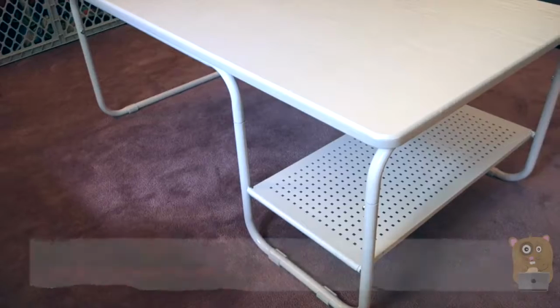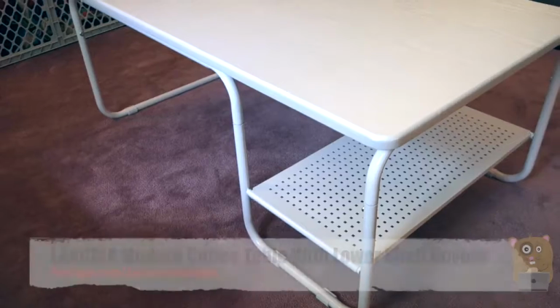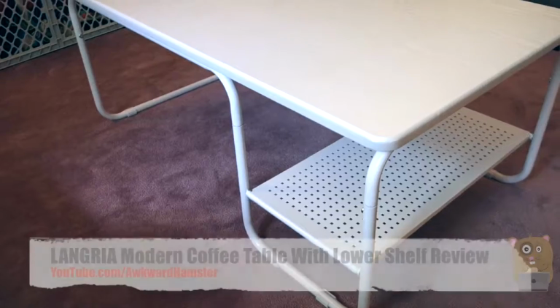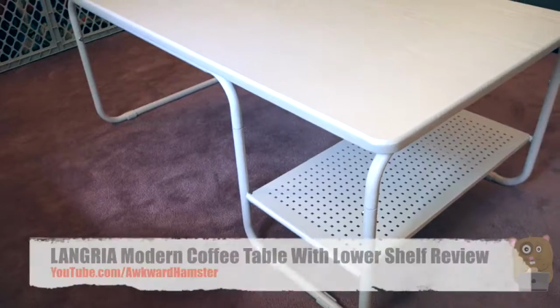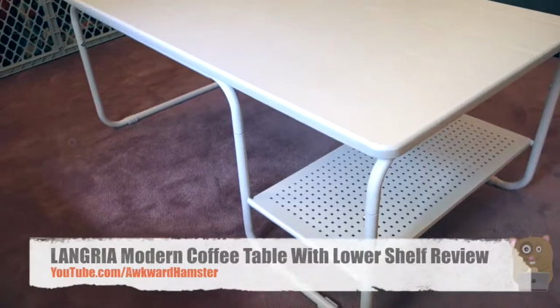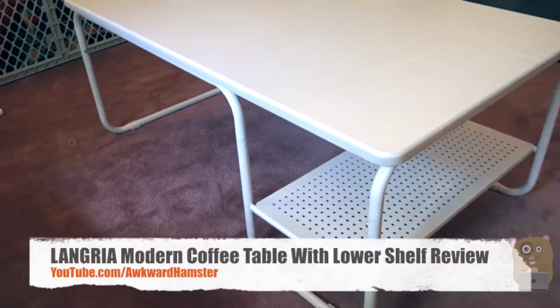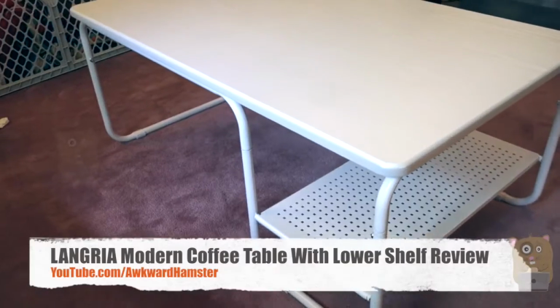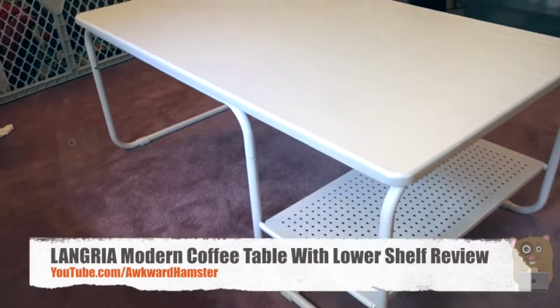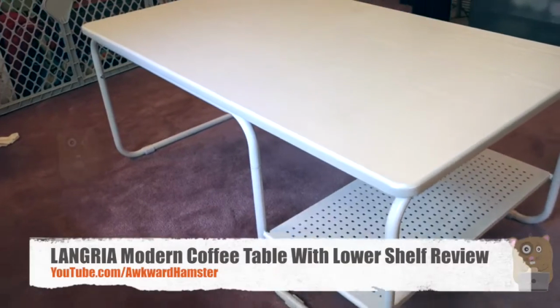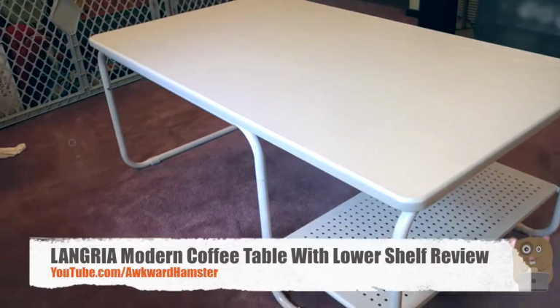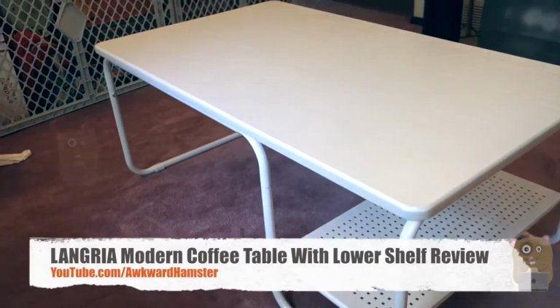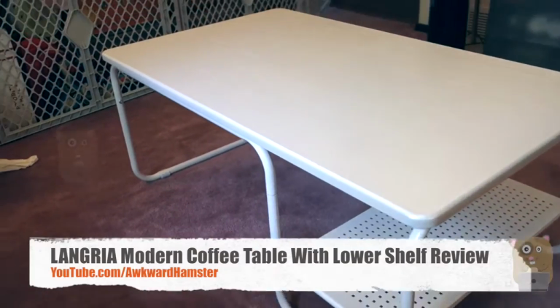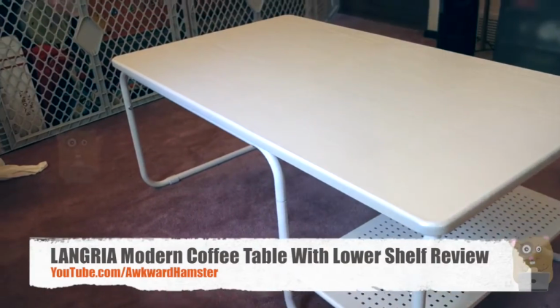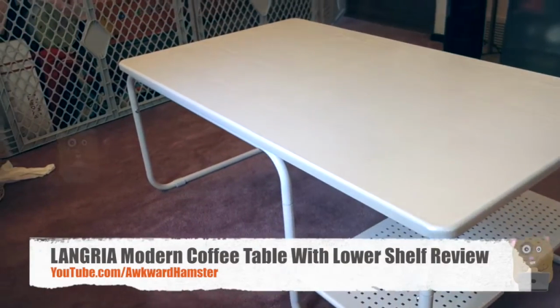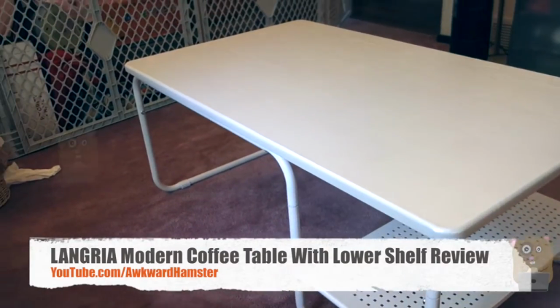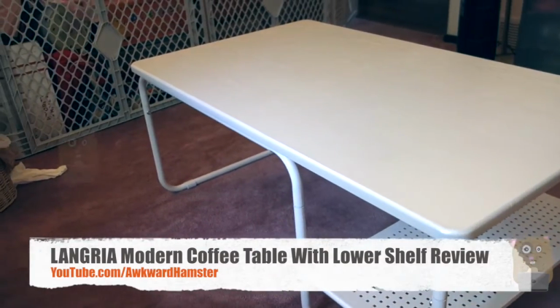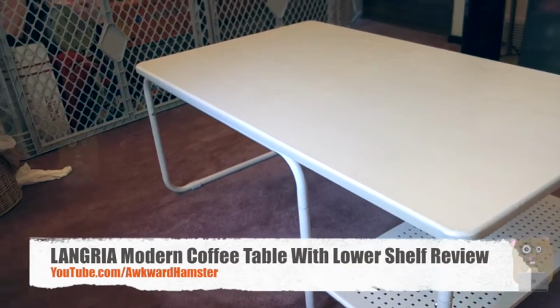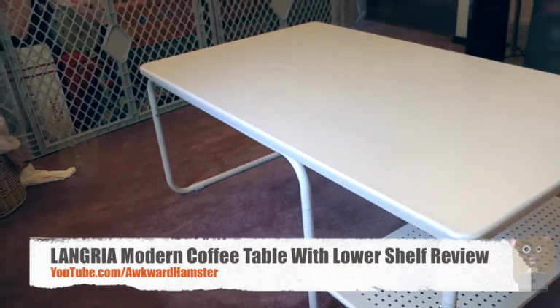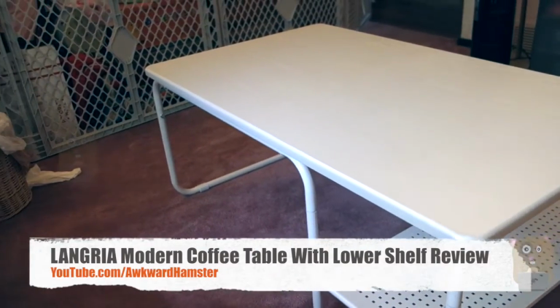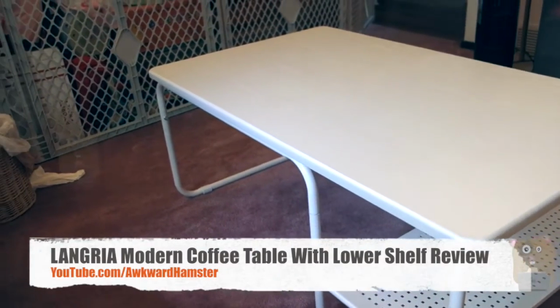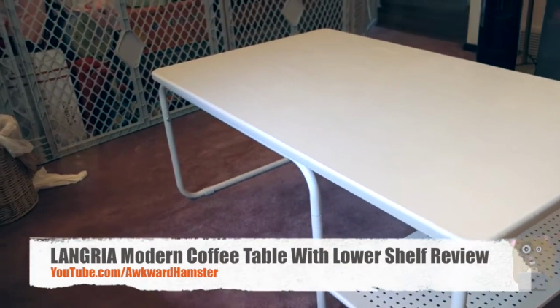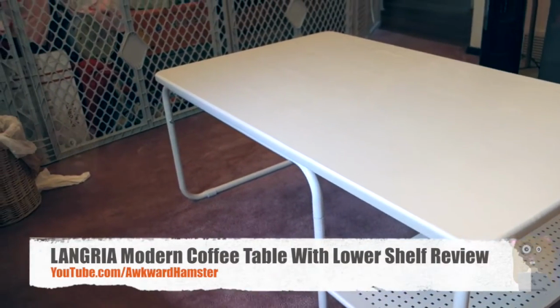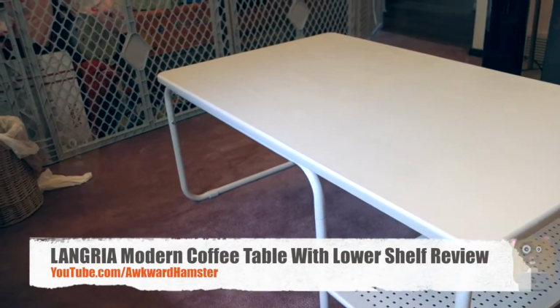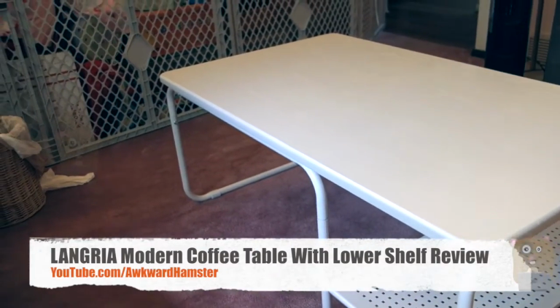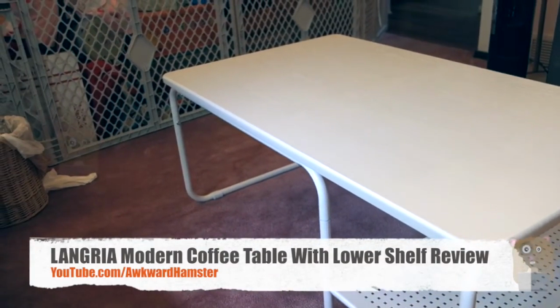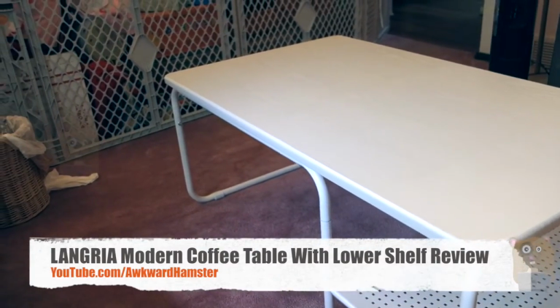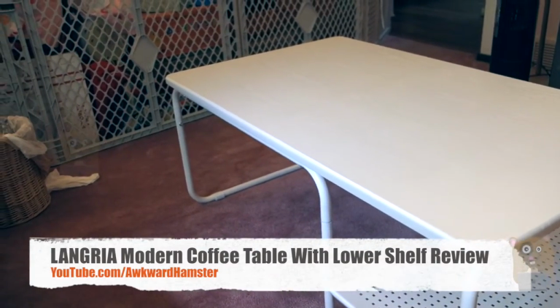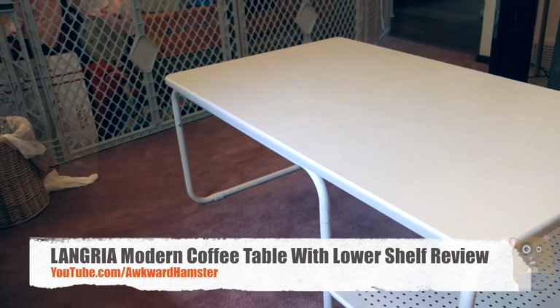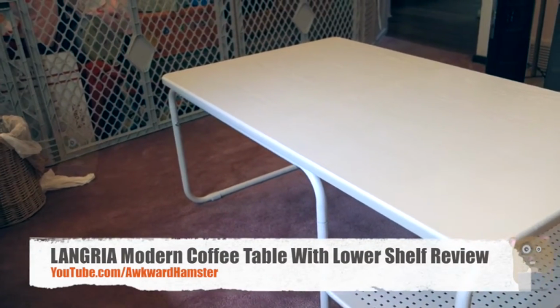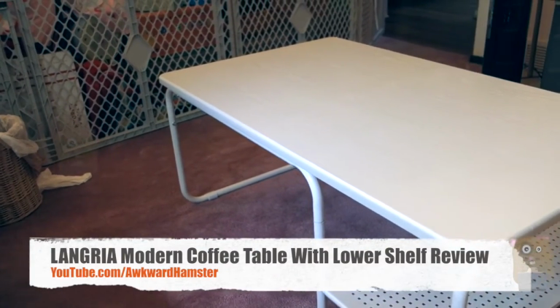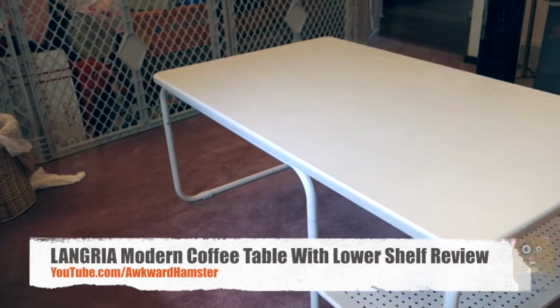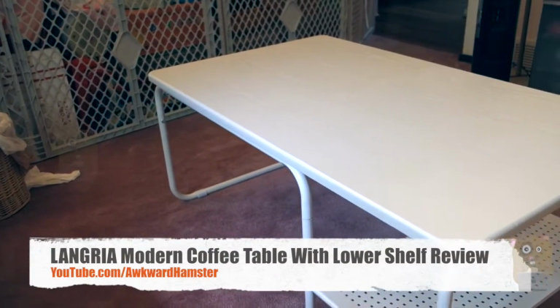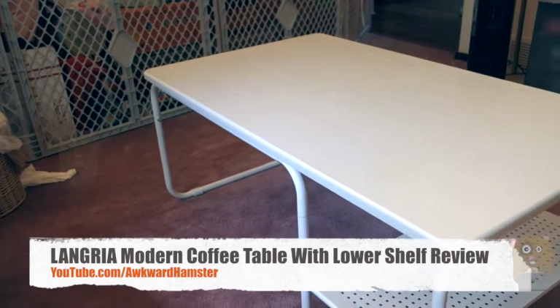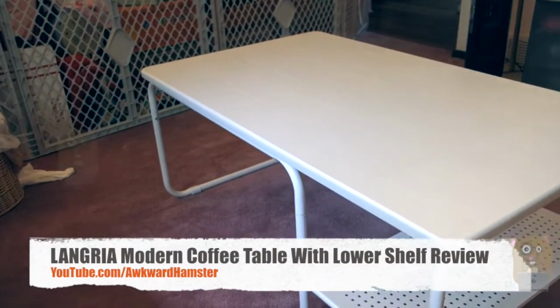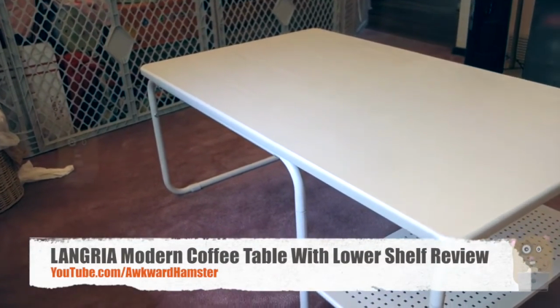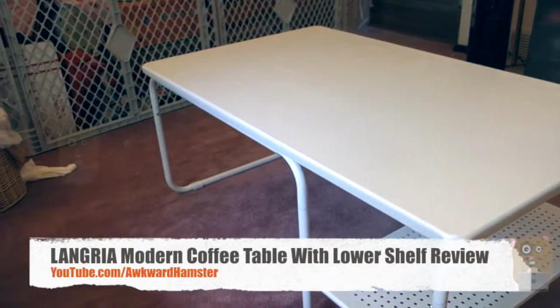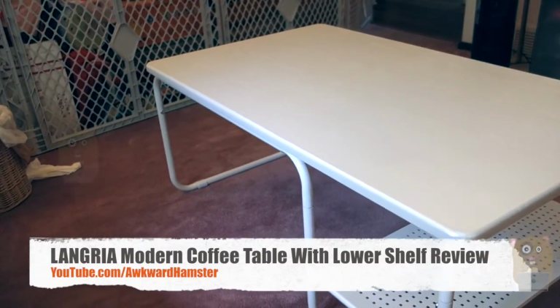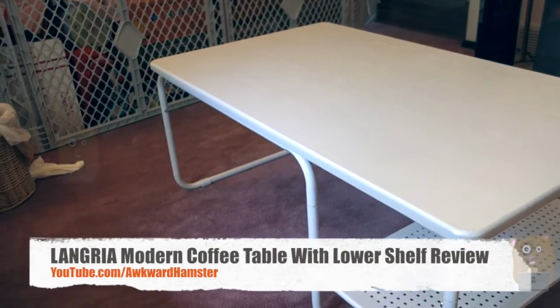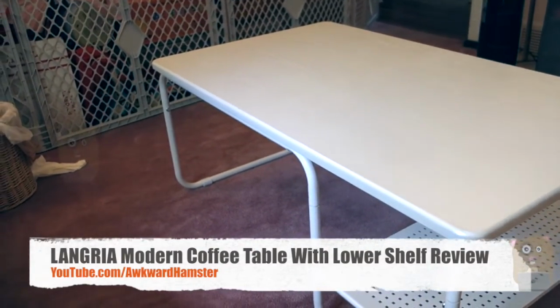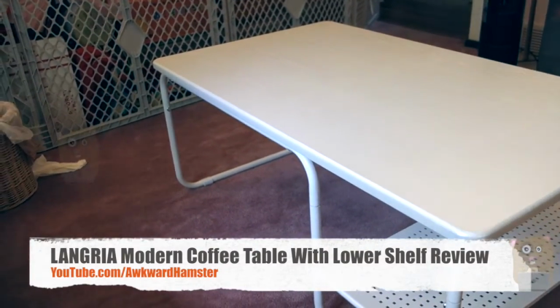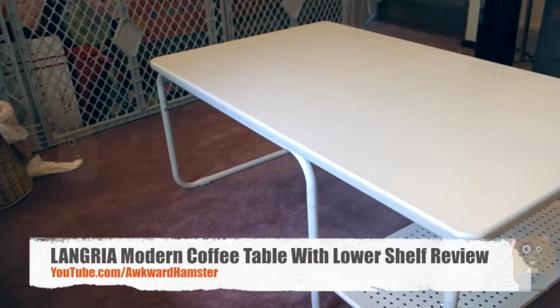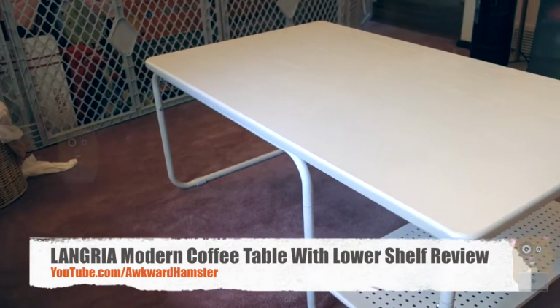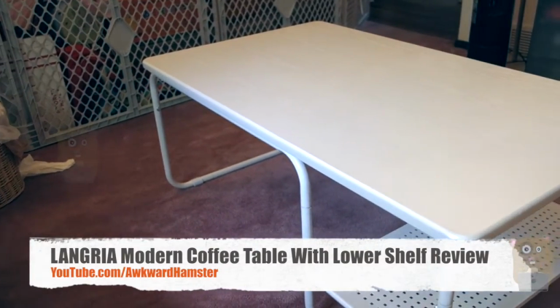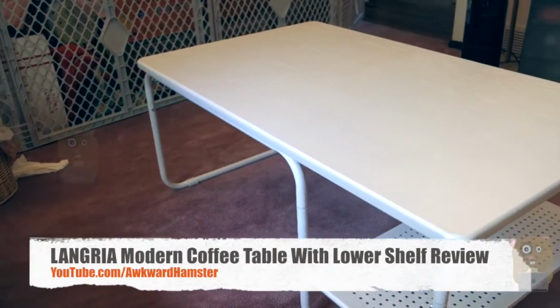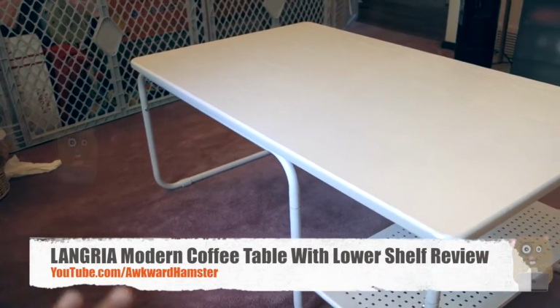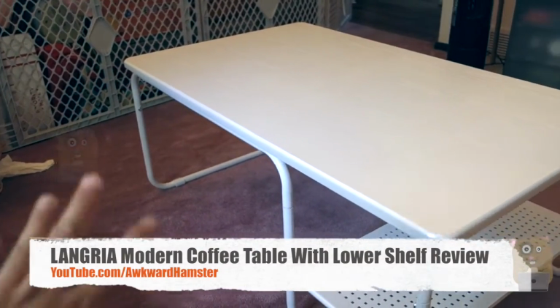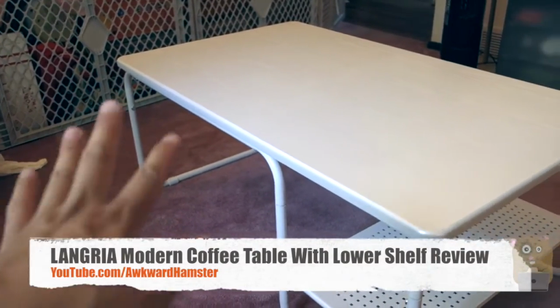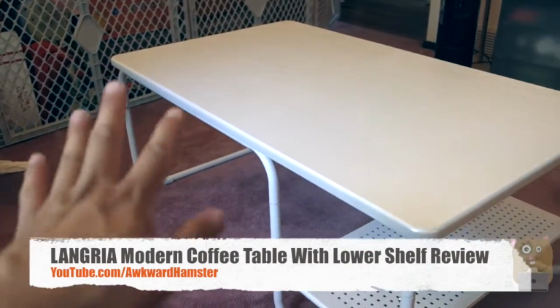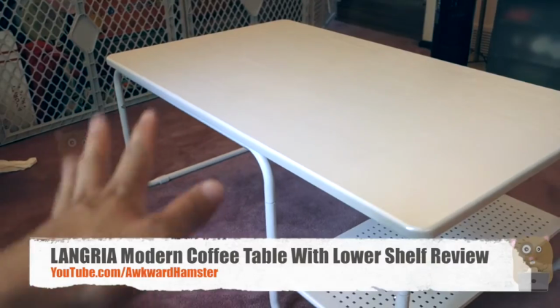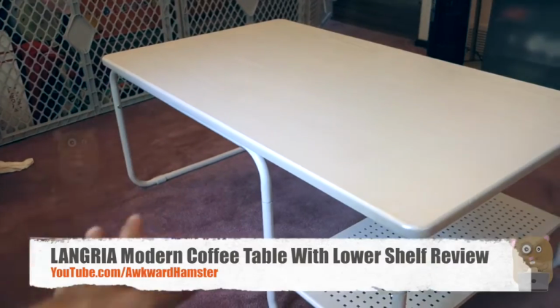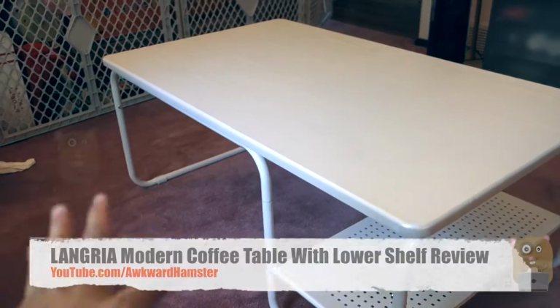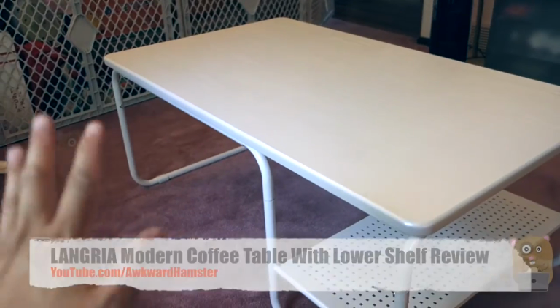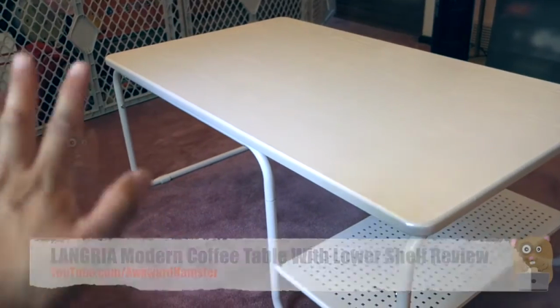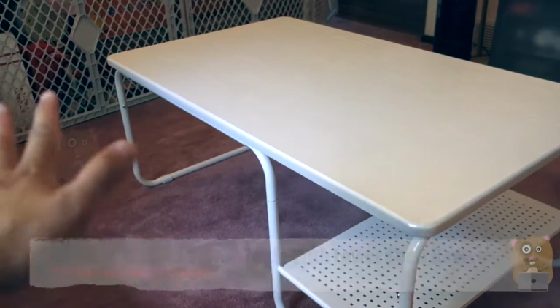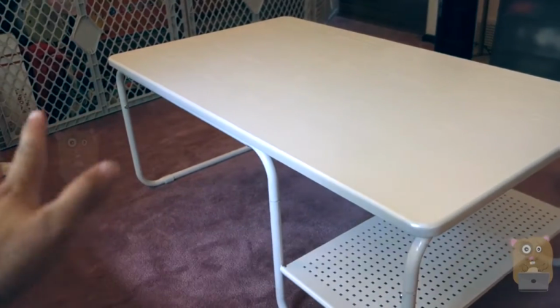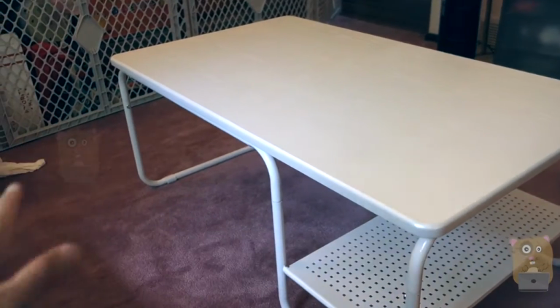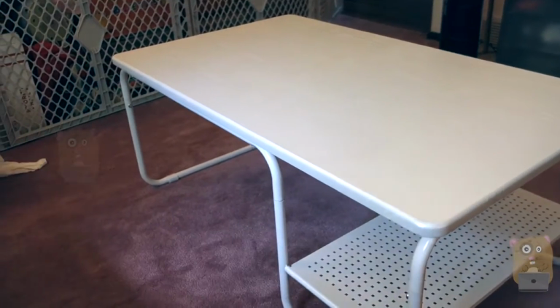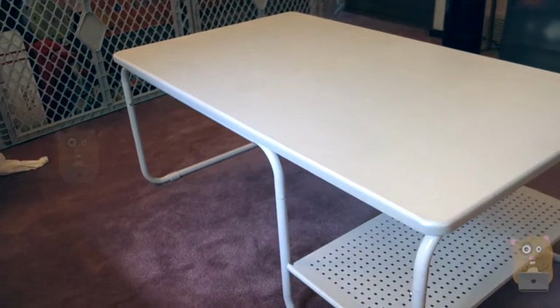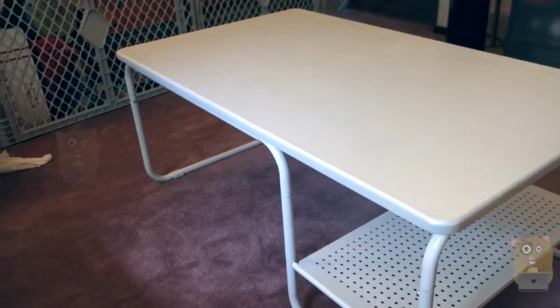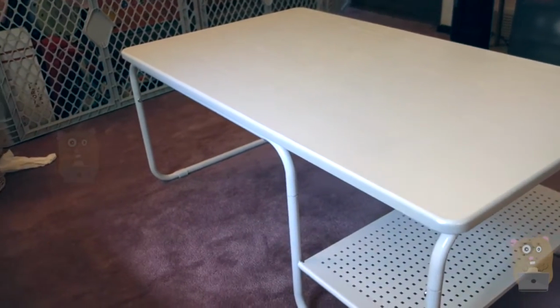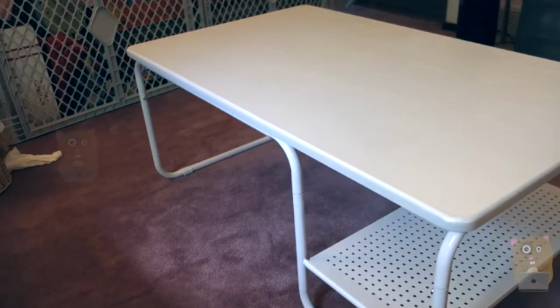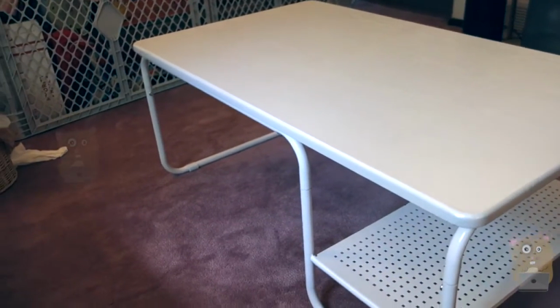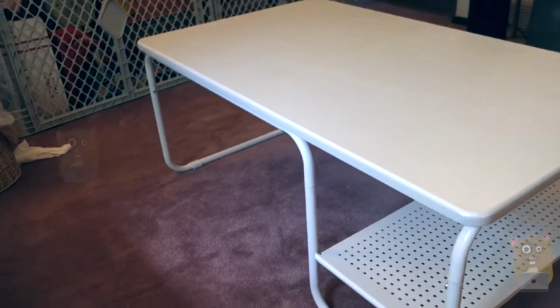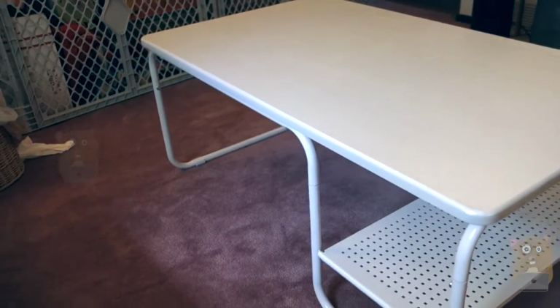Hi, welcome to Okra Hamster. Today I'll be reviewing this Langria rectangular coffee table, which costs roughly $70 at Amazon.